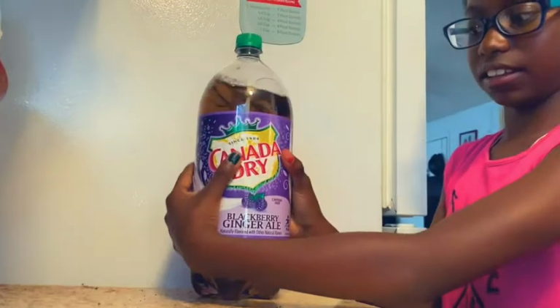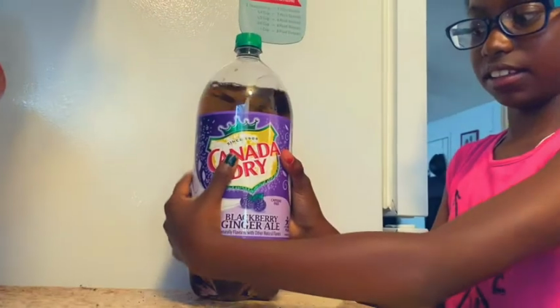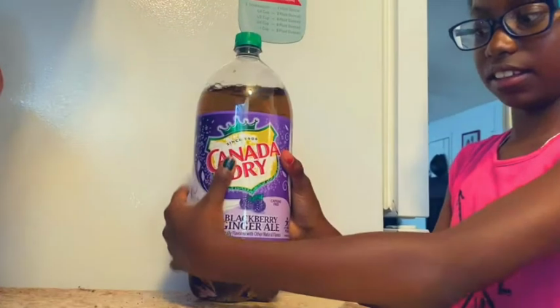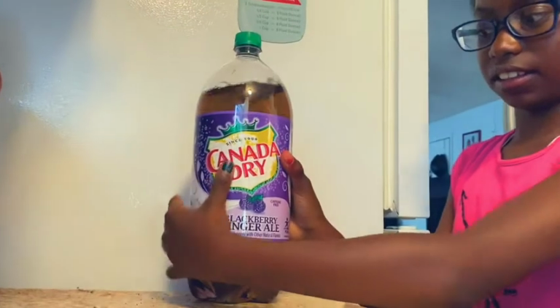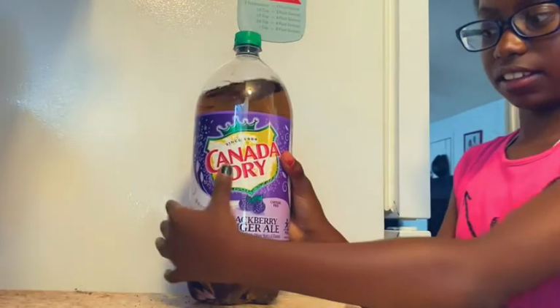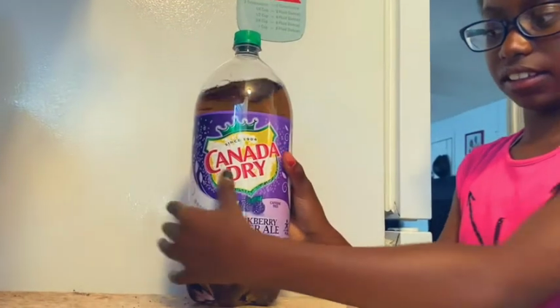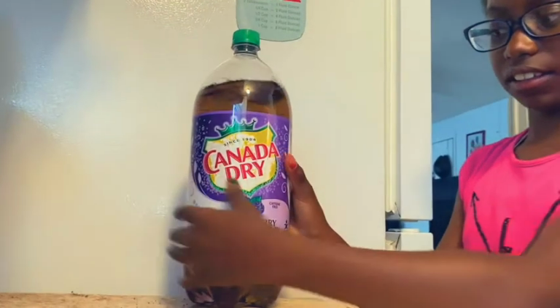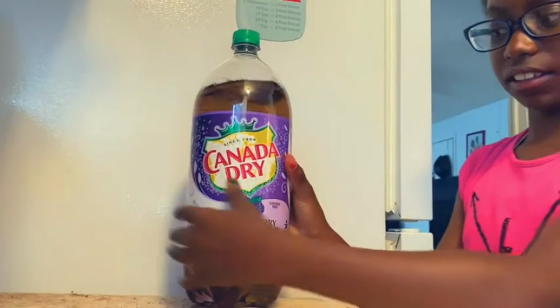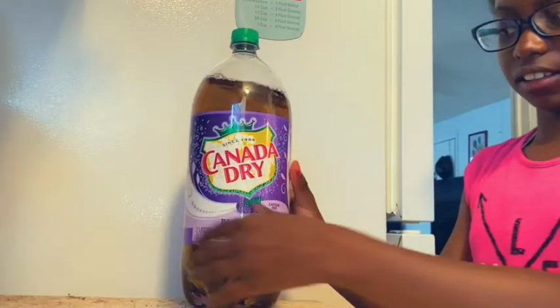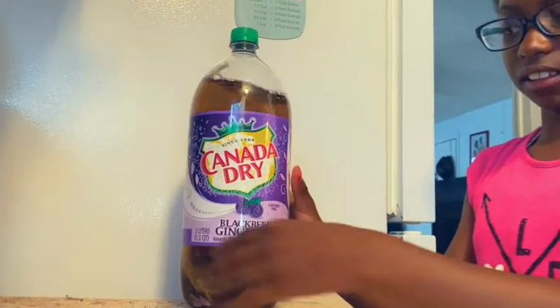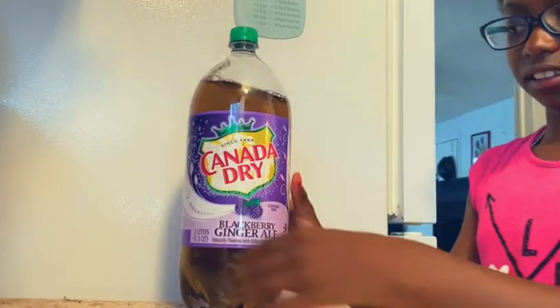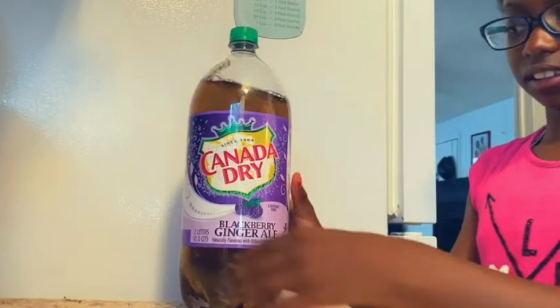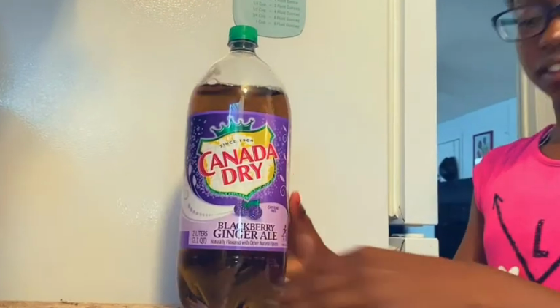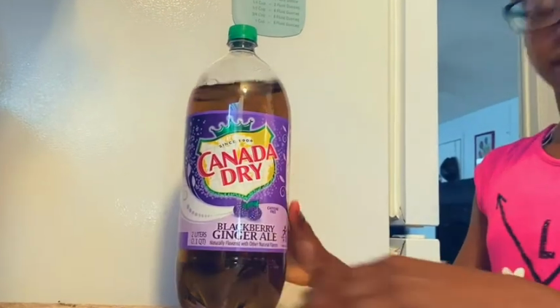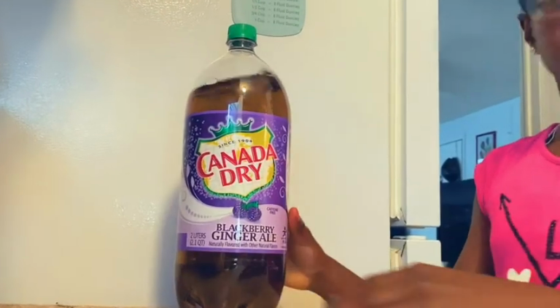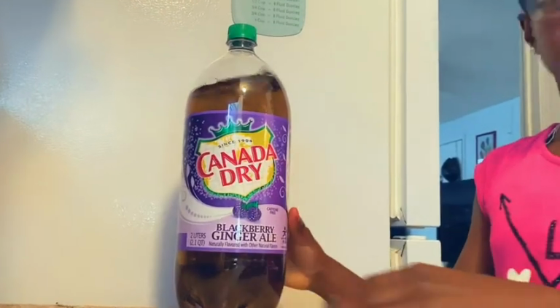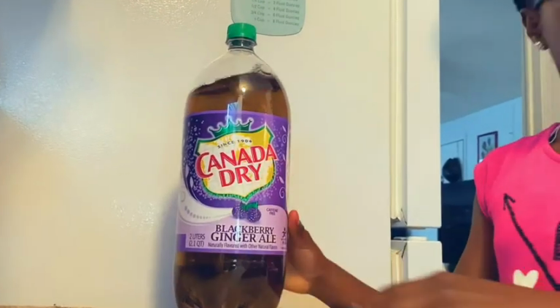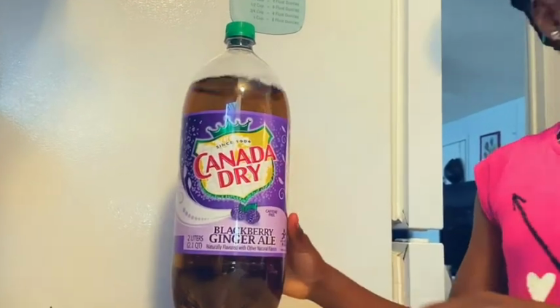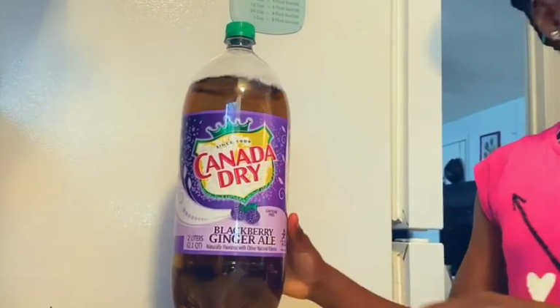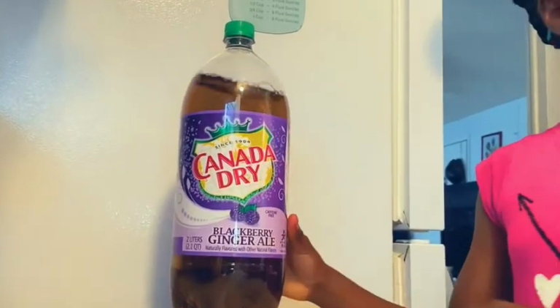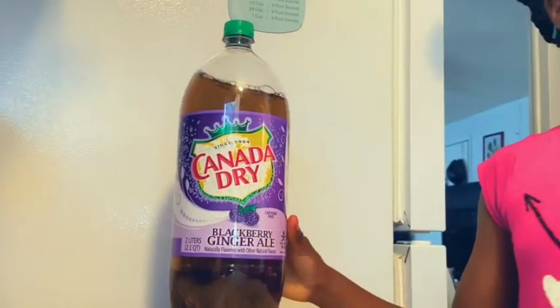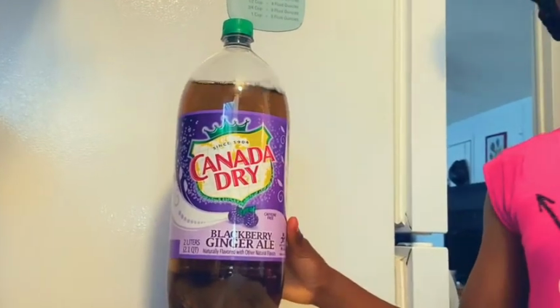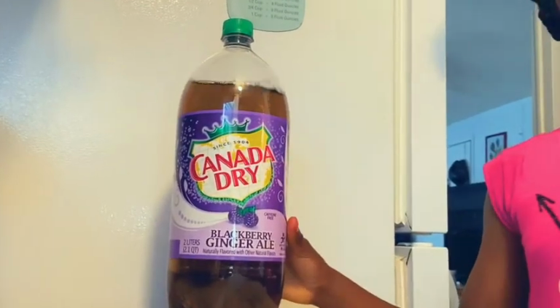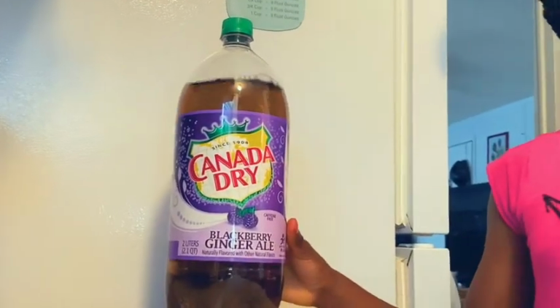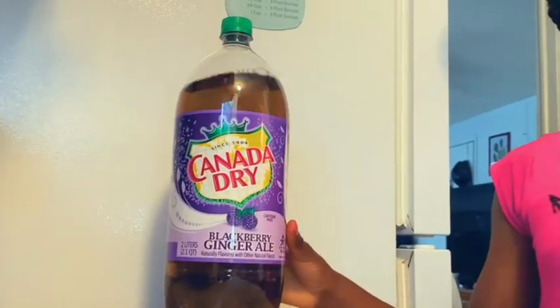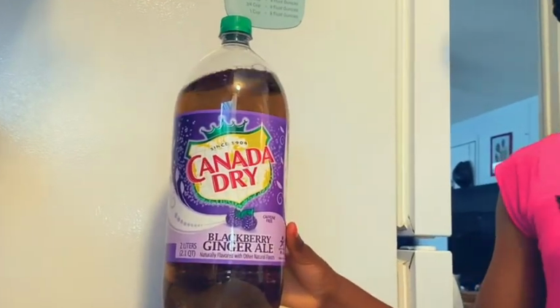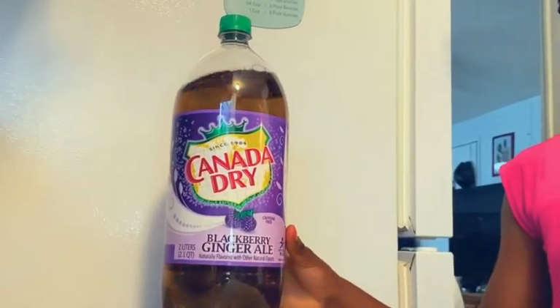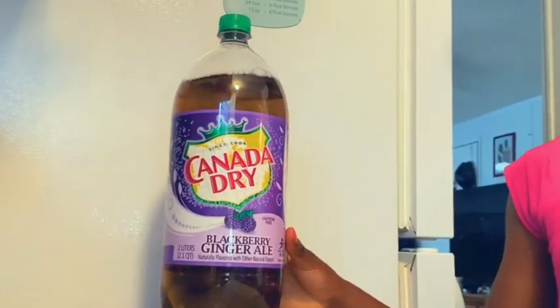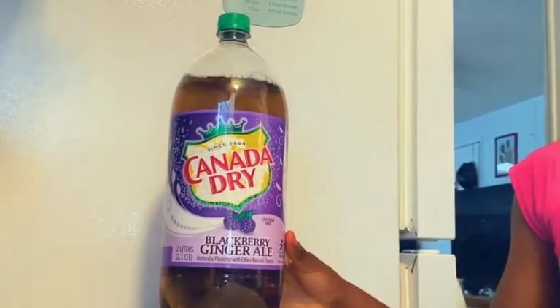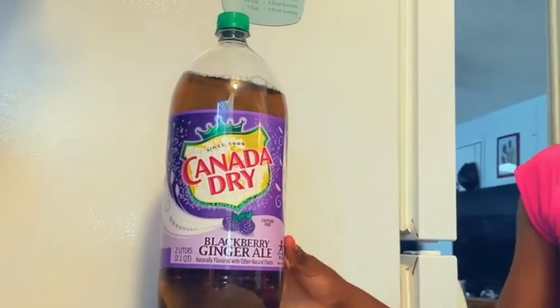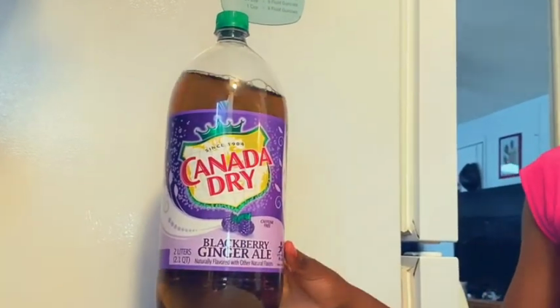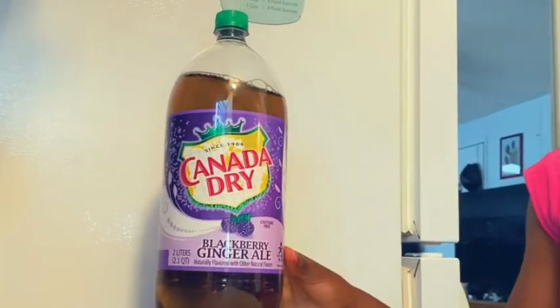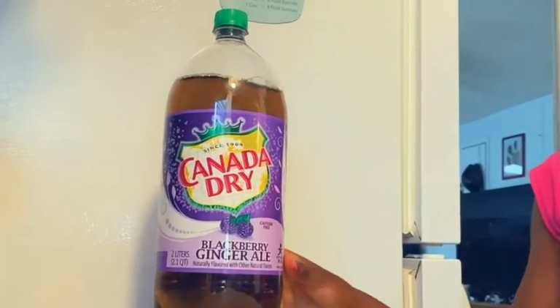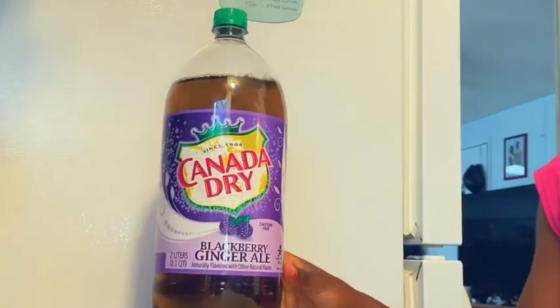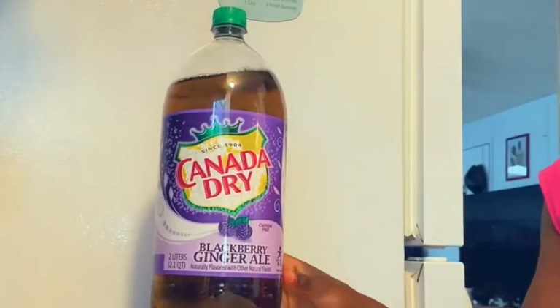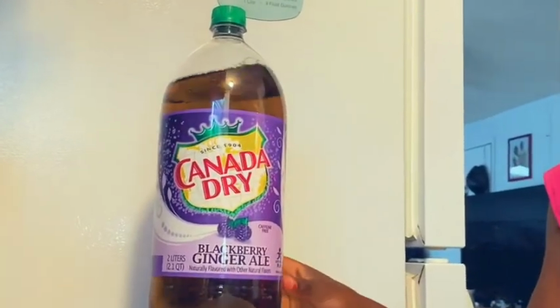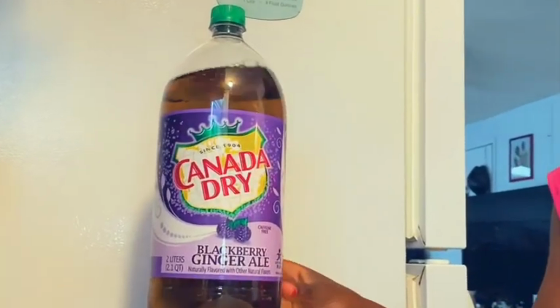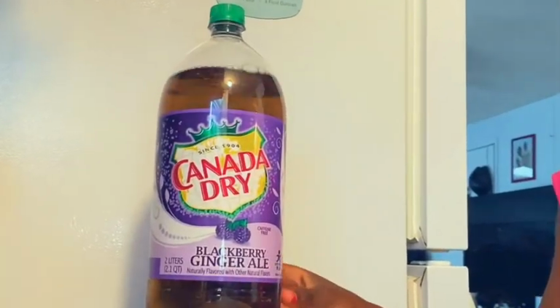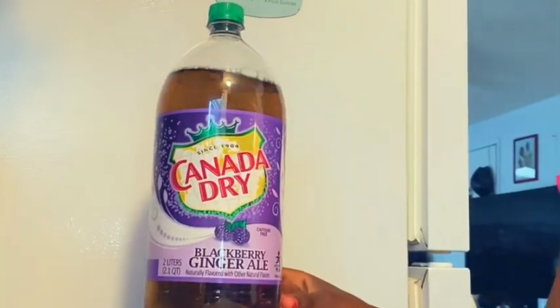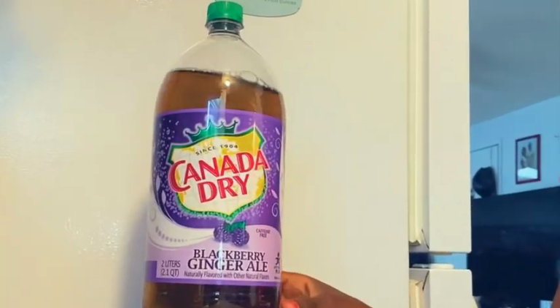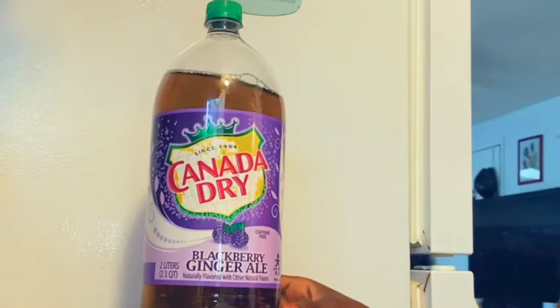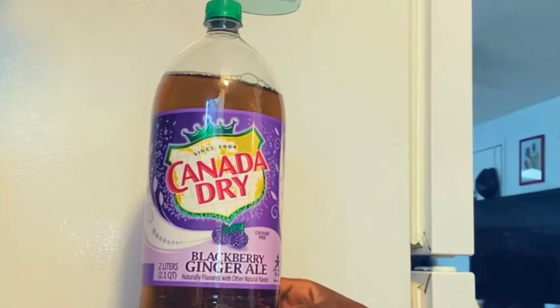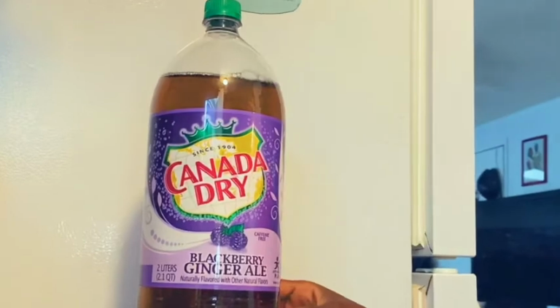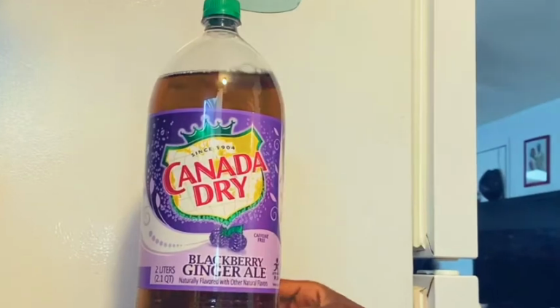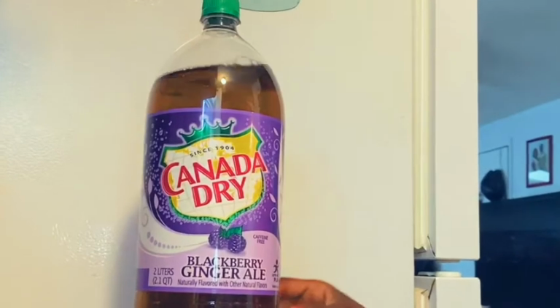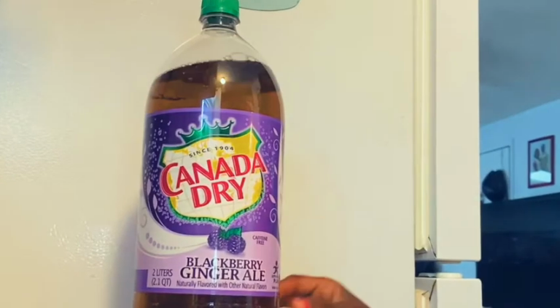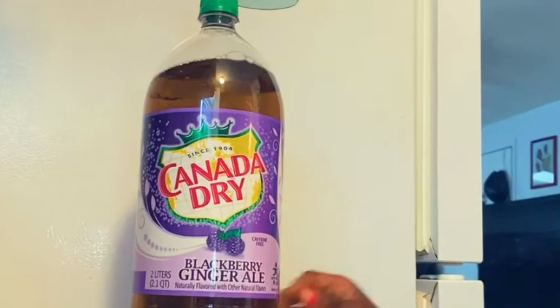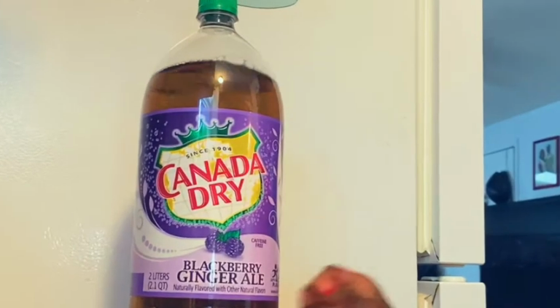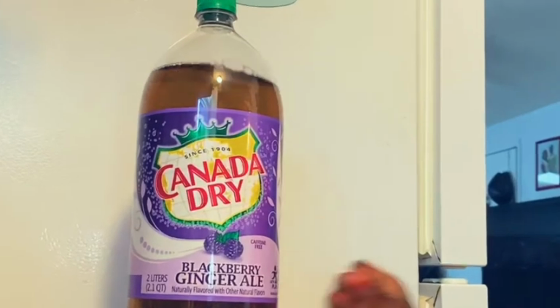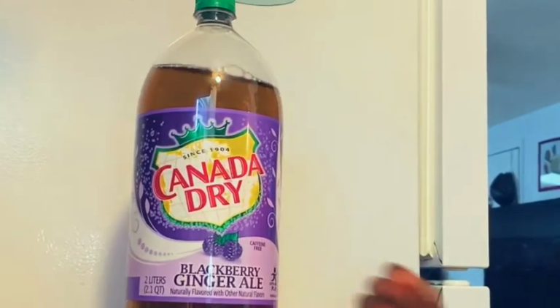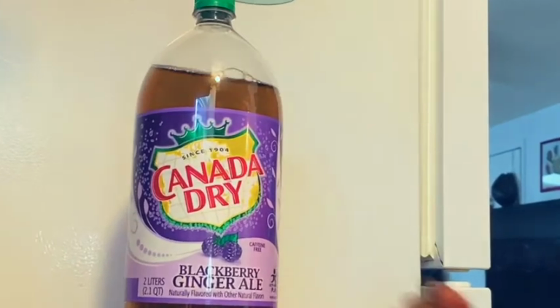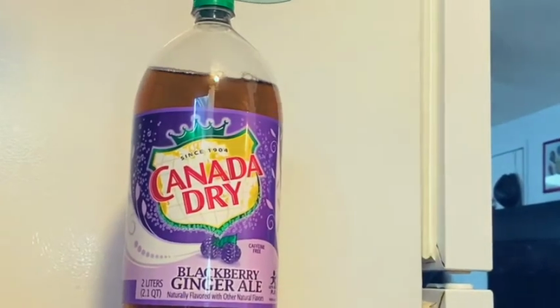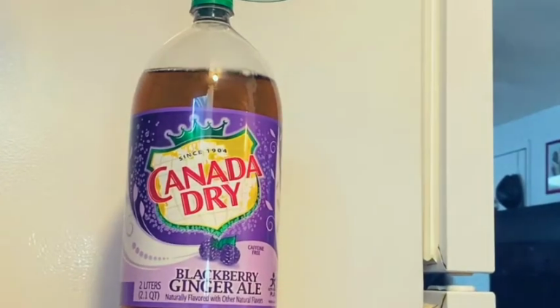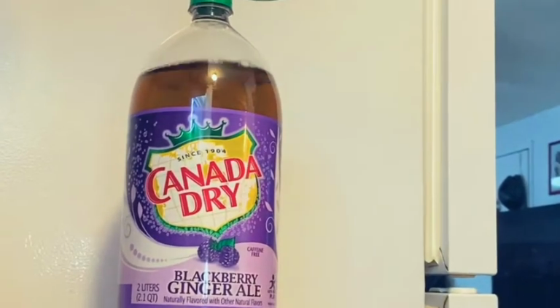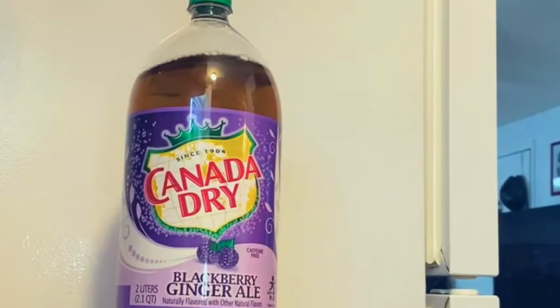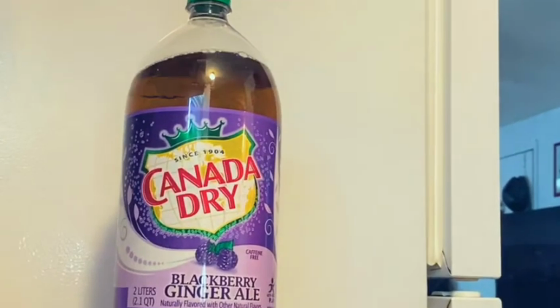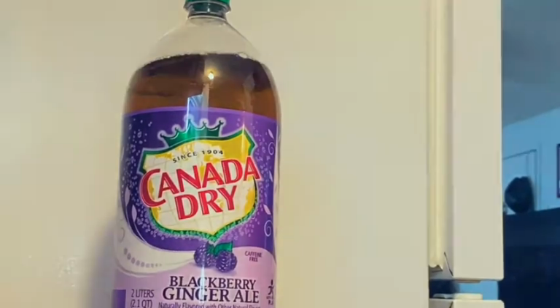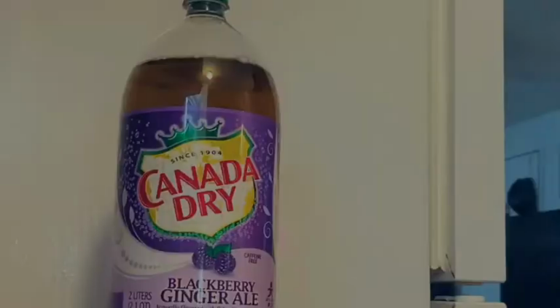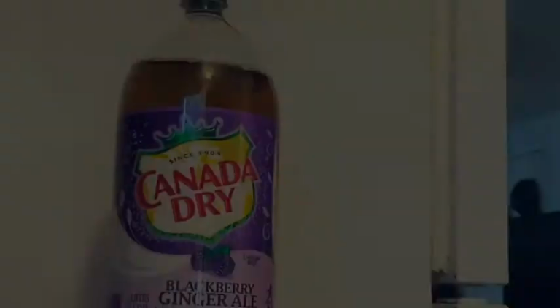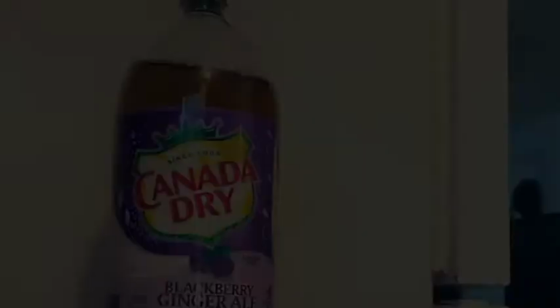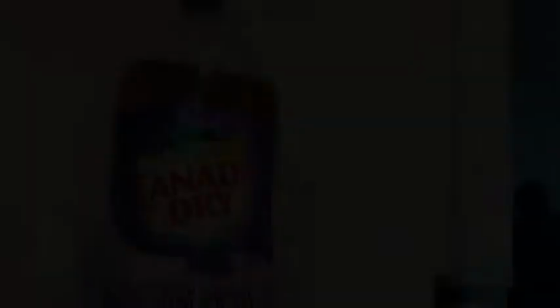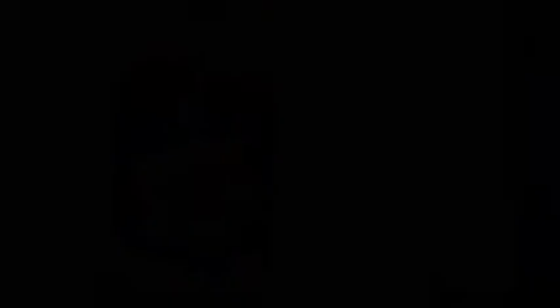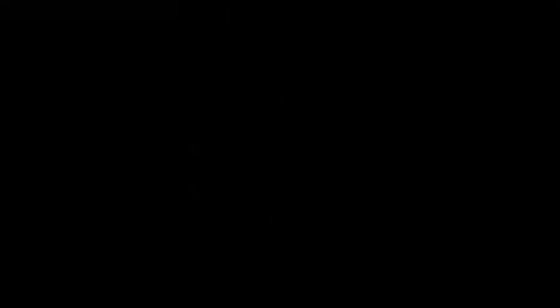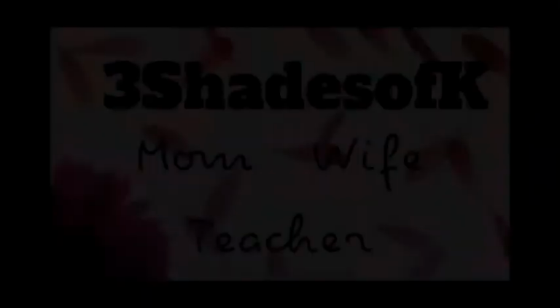Today I'll be sharing some of my favorite summer drinks with you all. You know what to do — tune in.